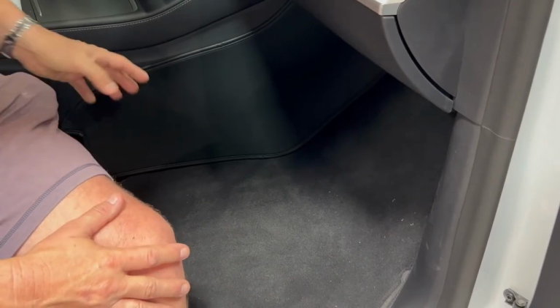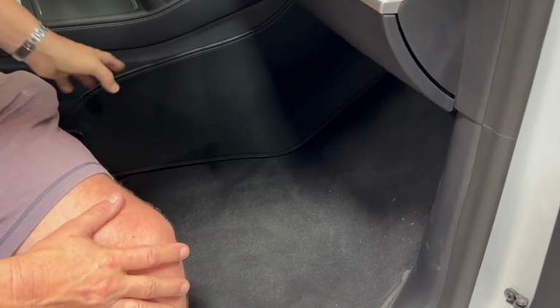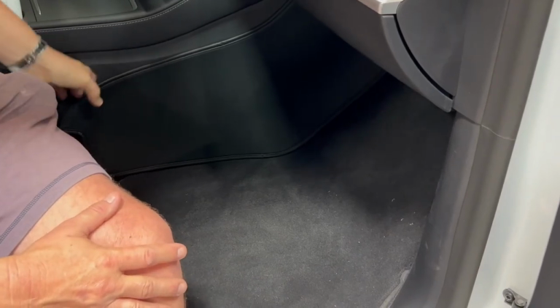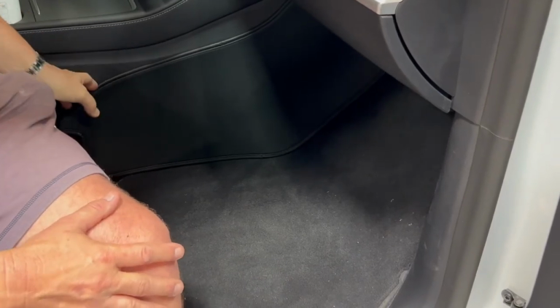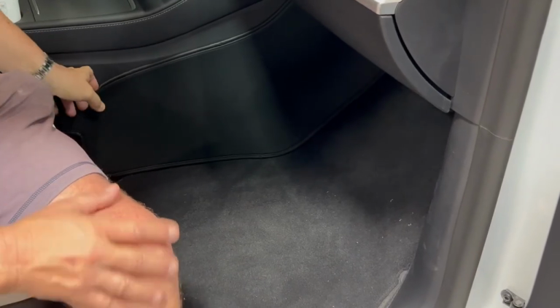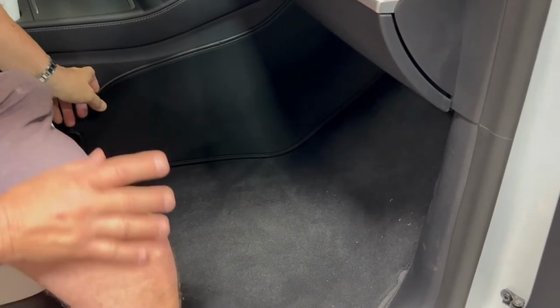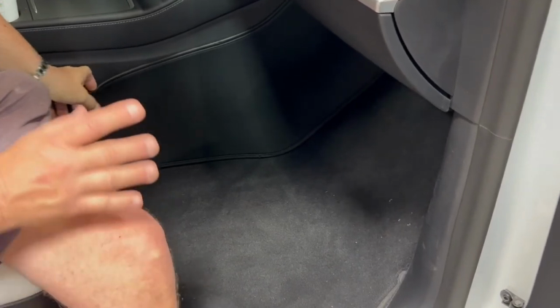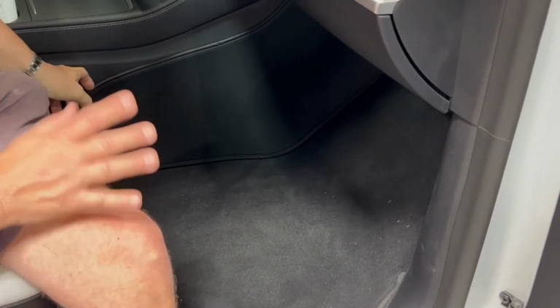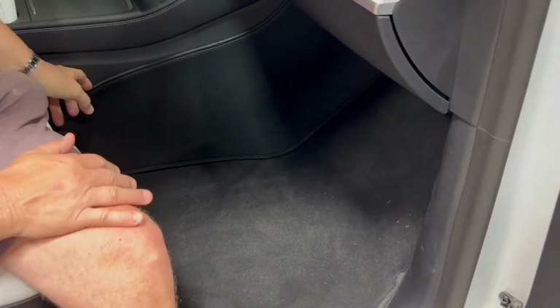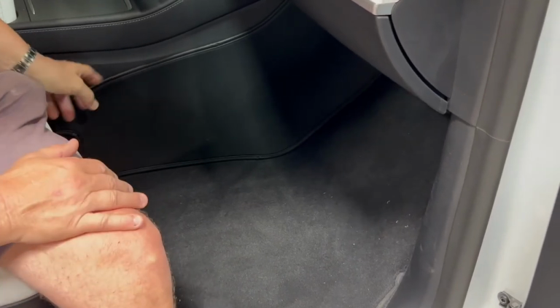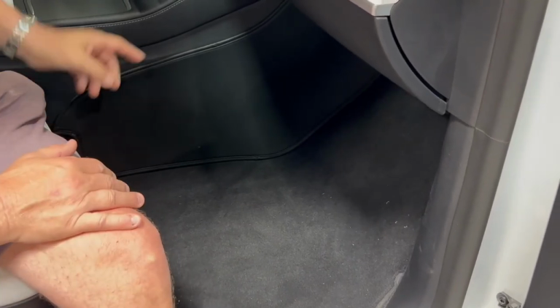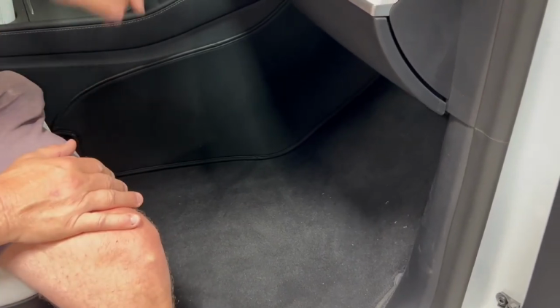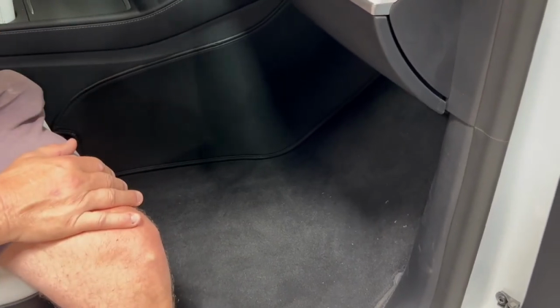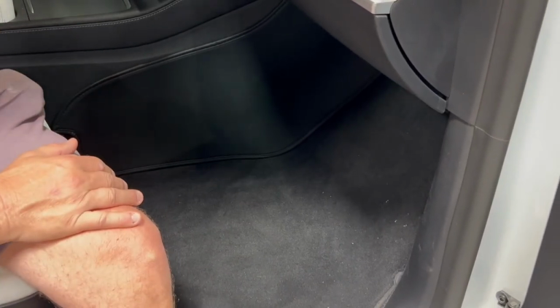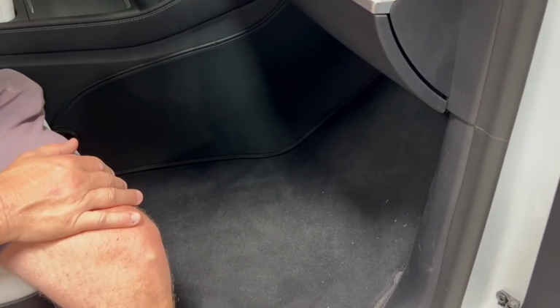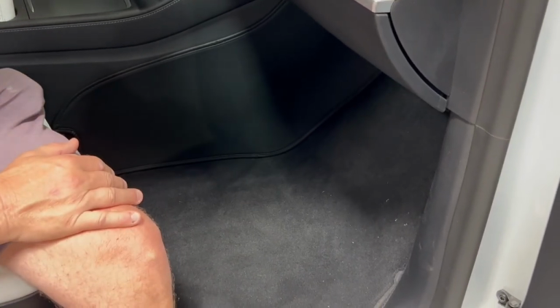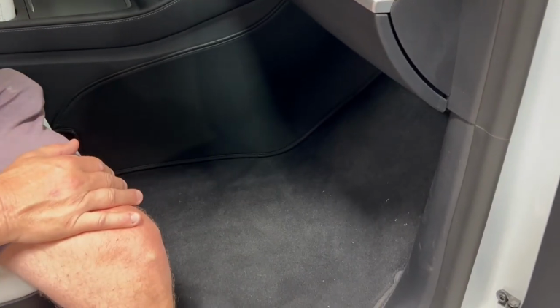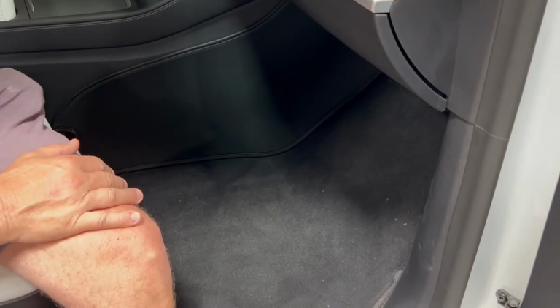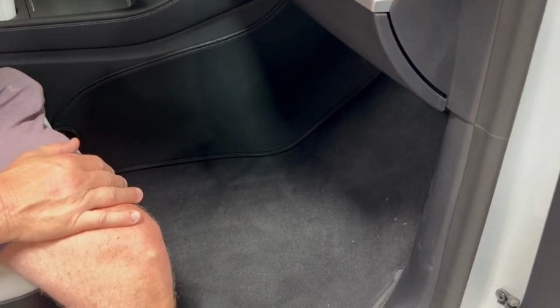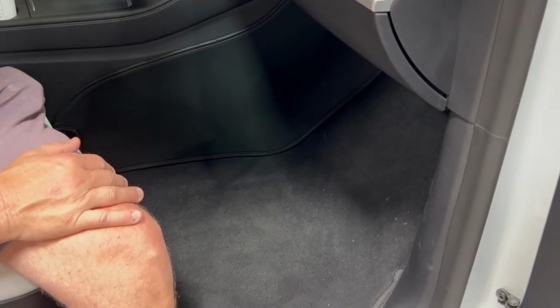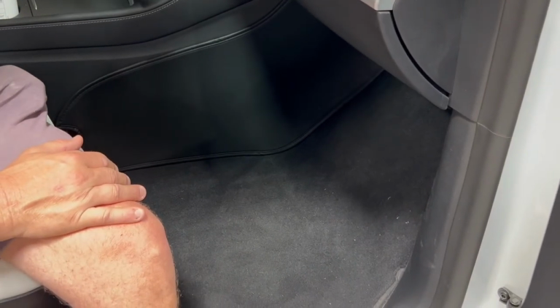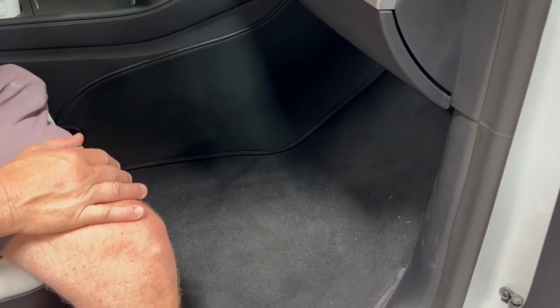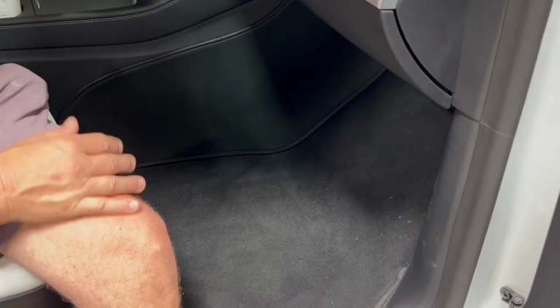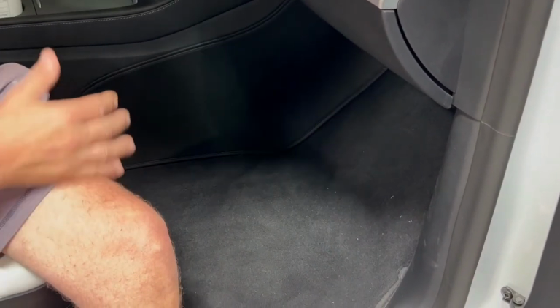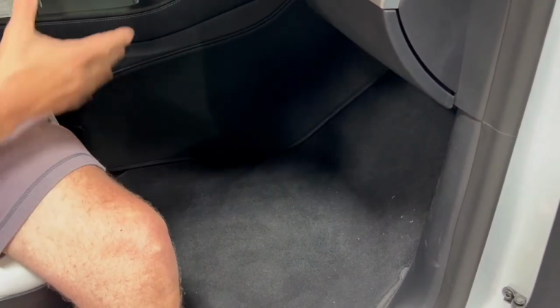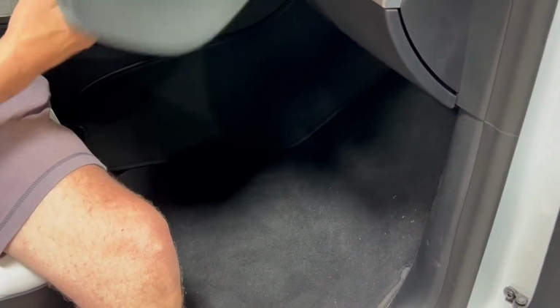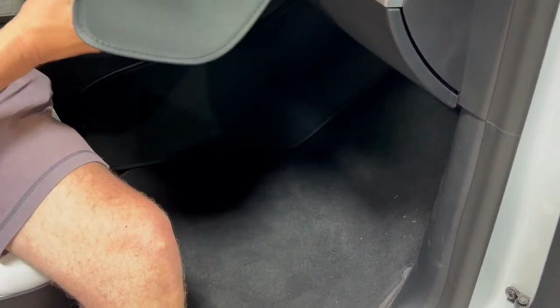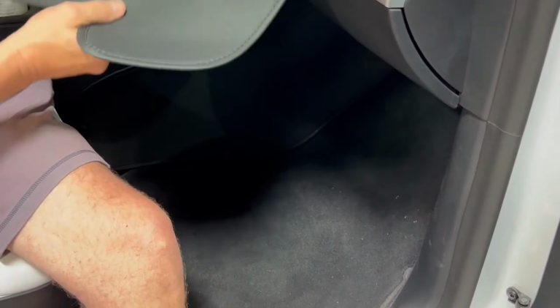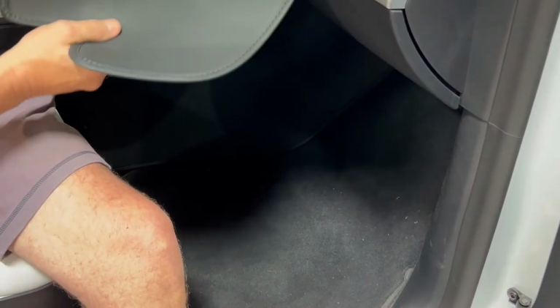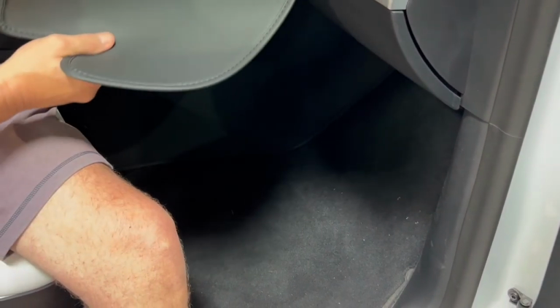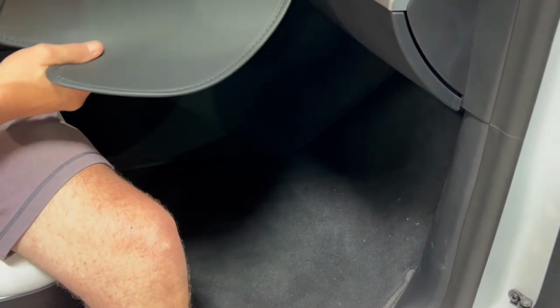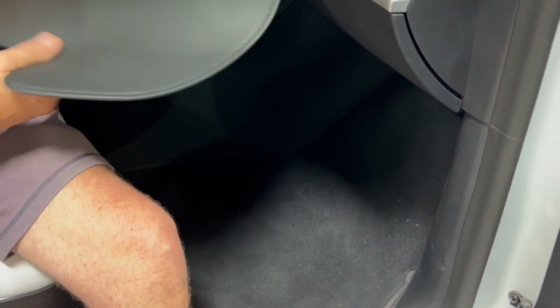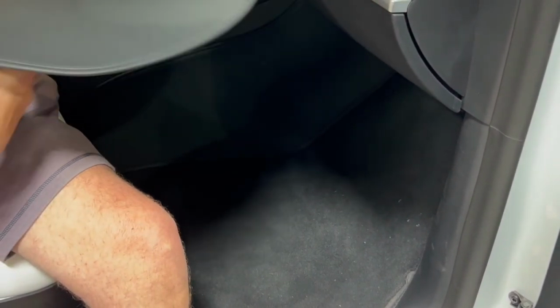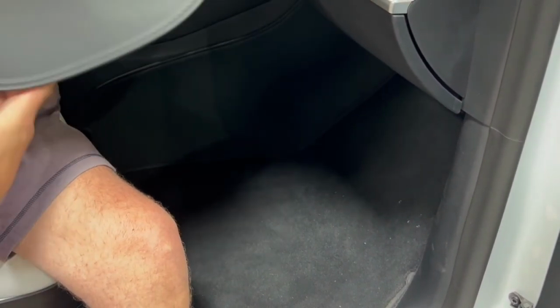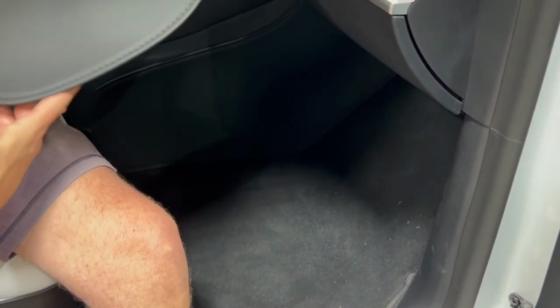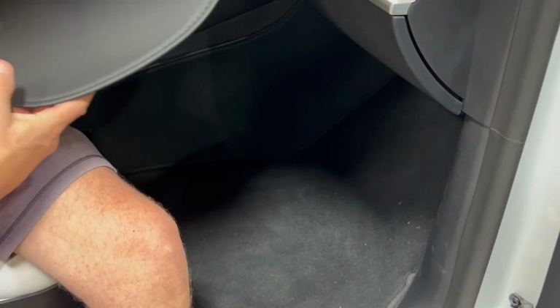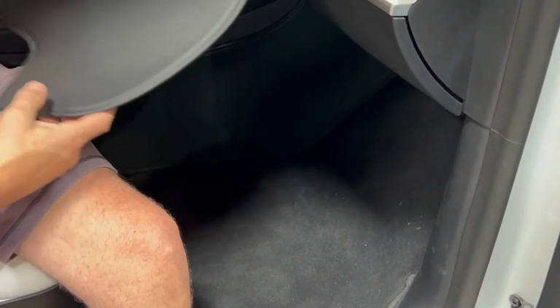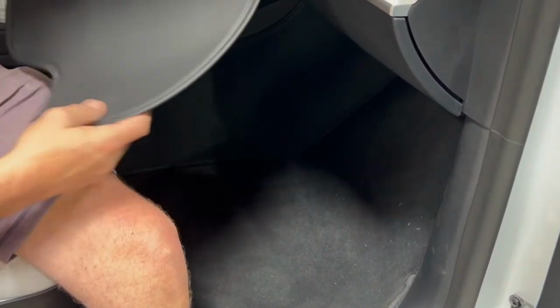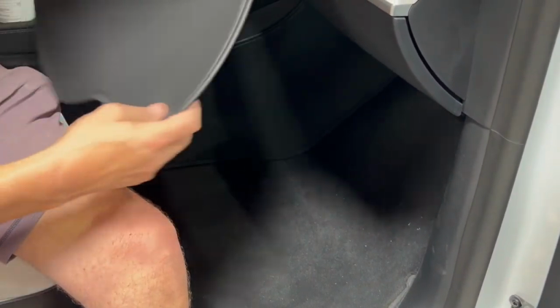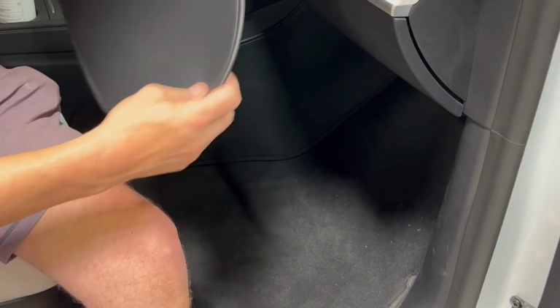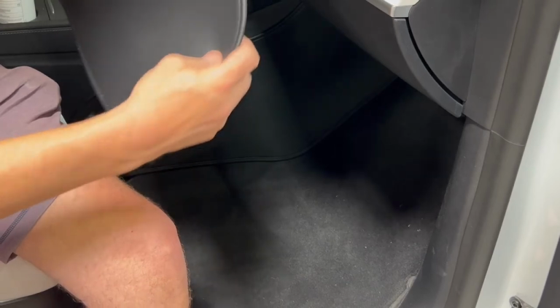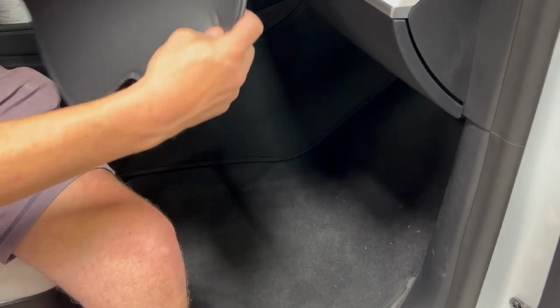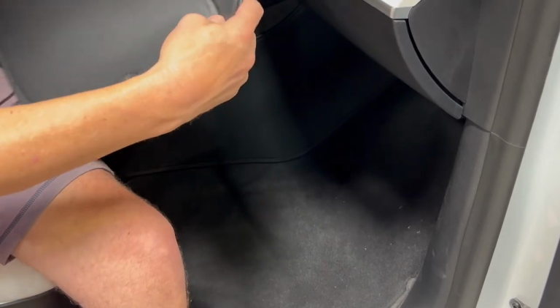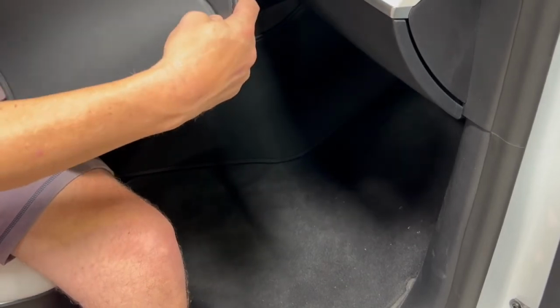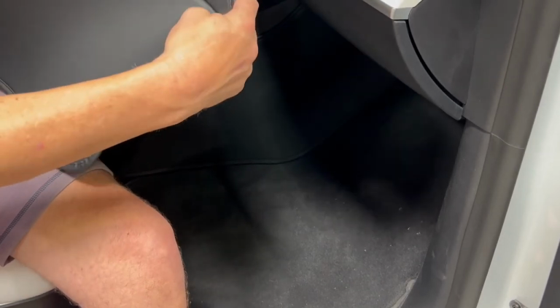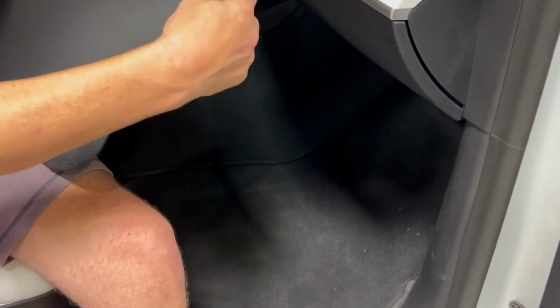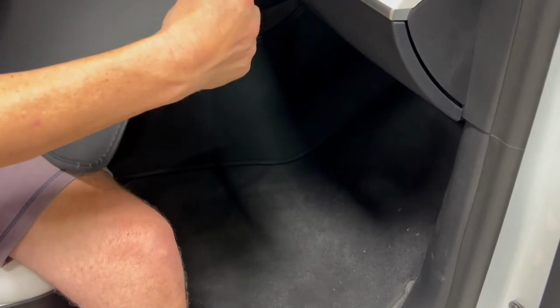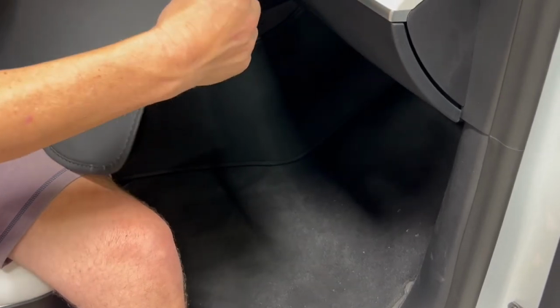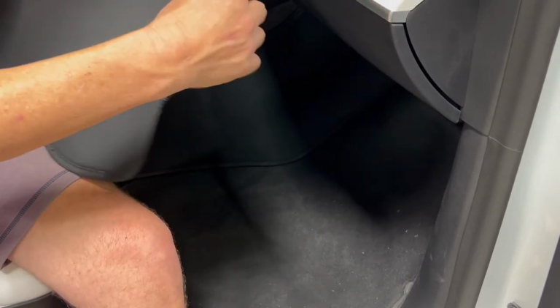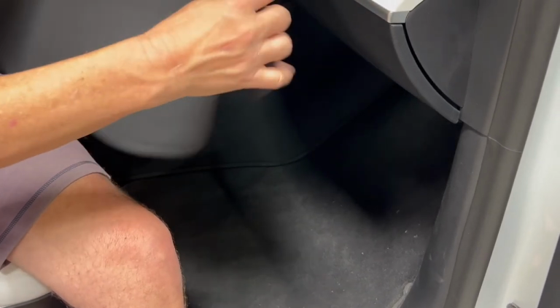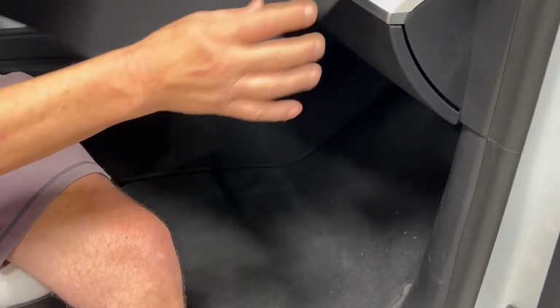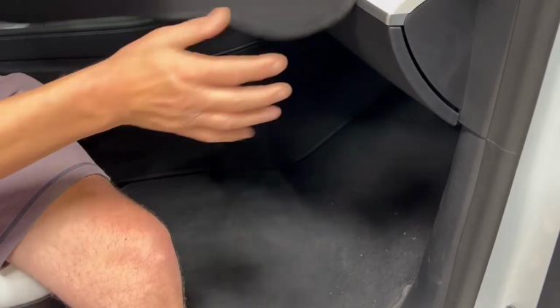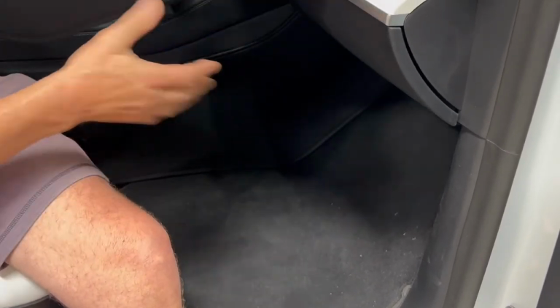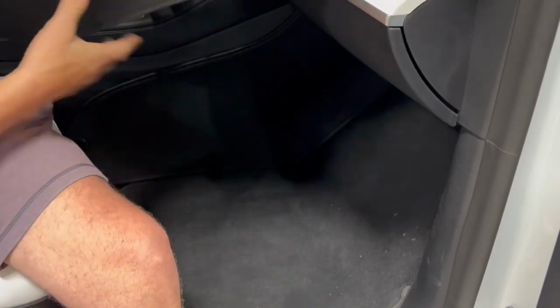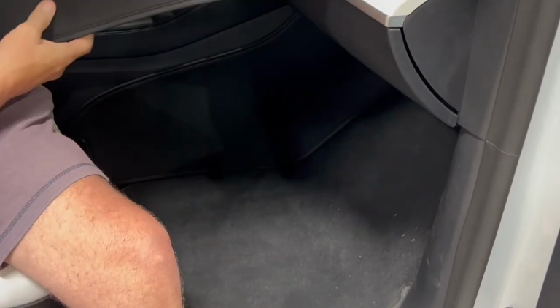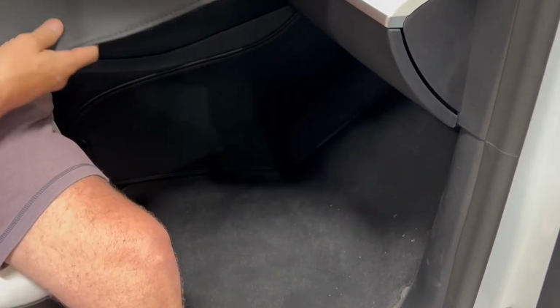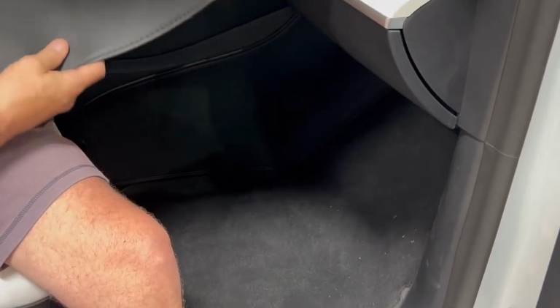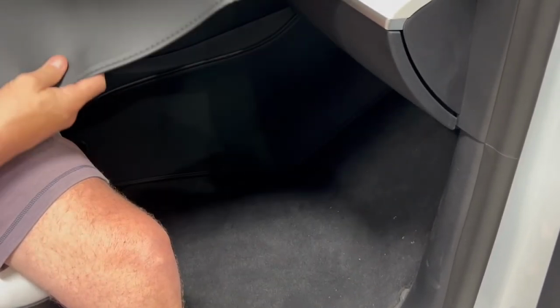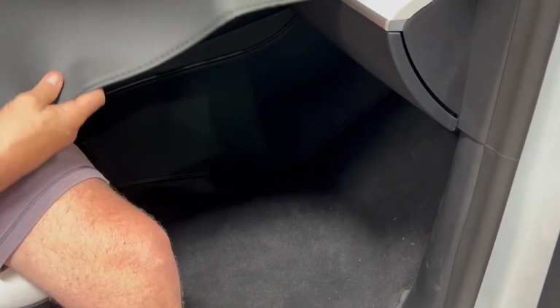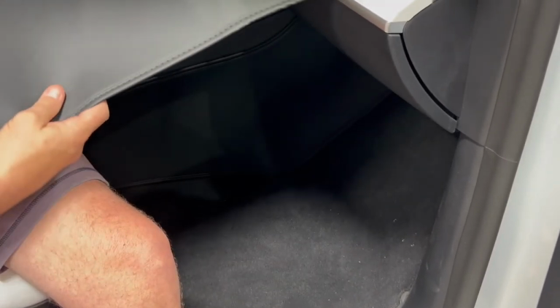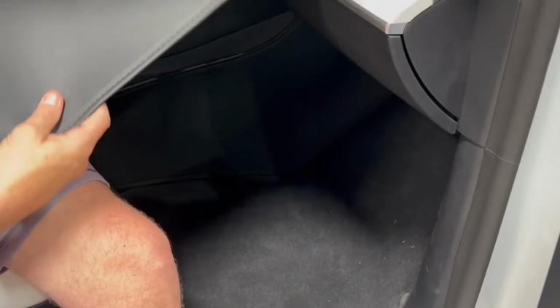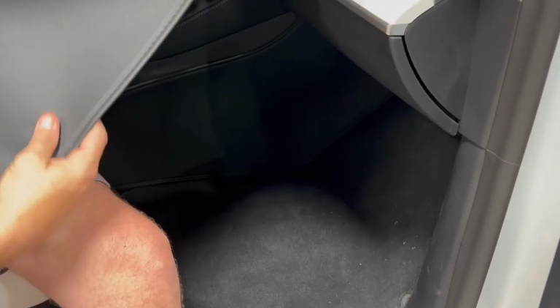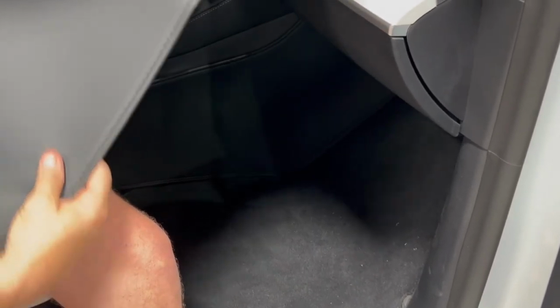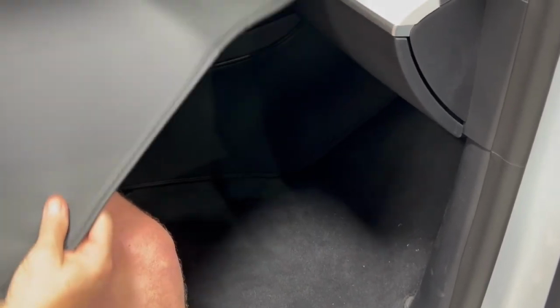Thanks for watching. And the driver's side, of course, goes on exactly the same way. Thank you.